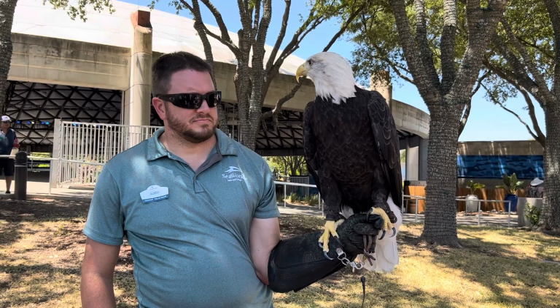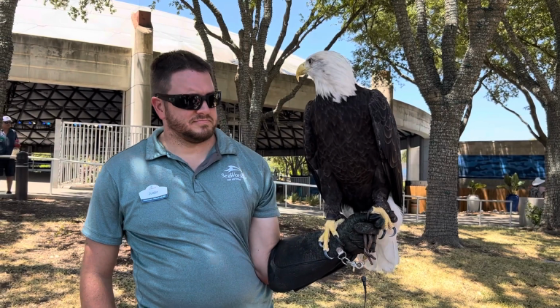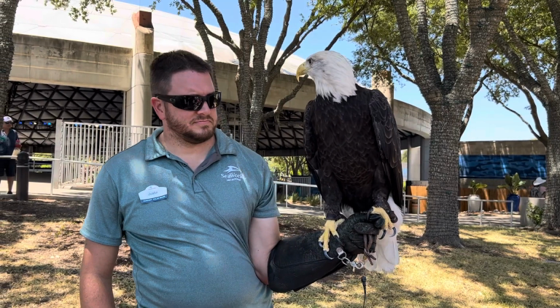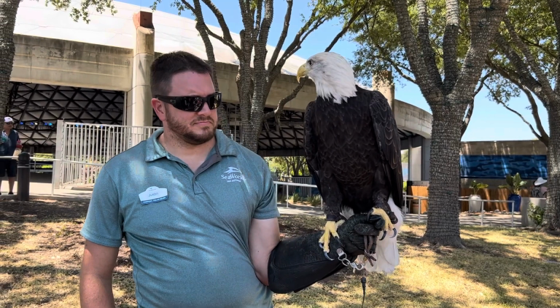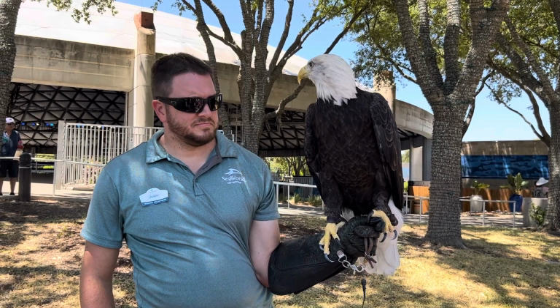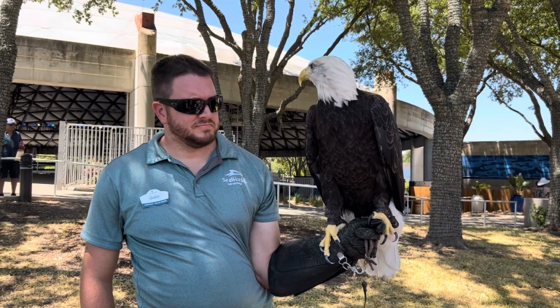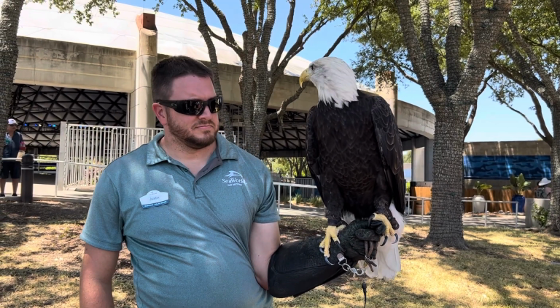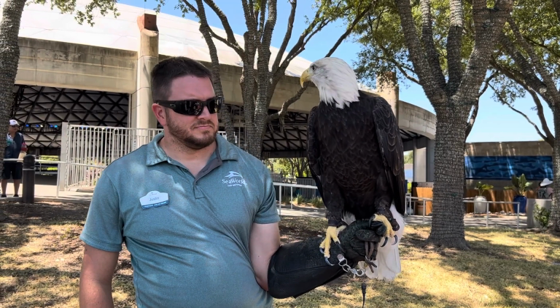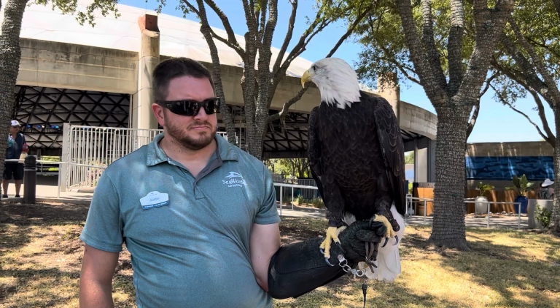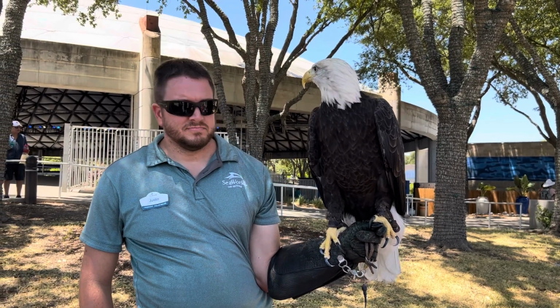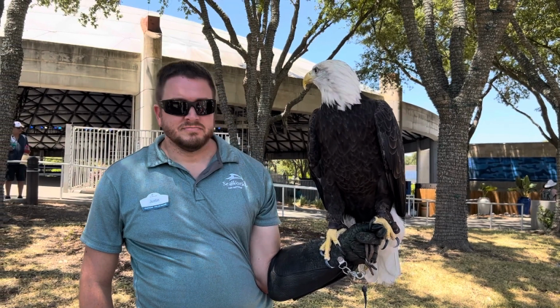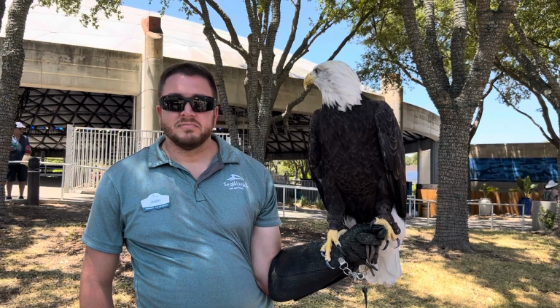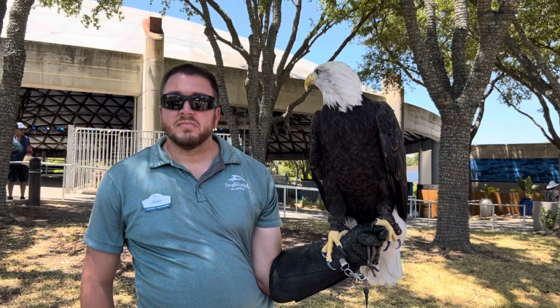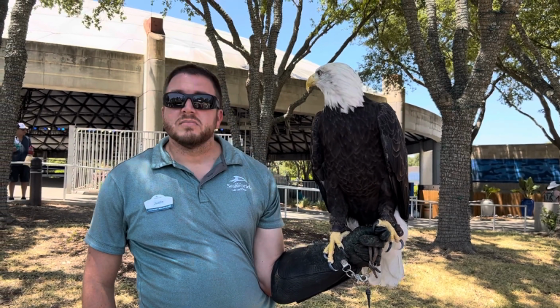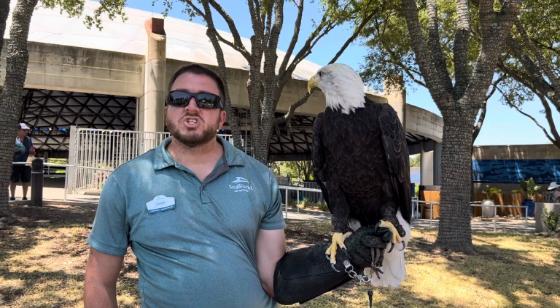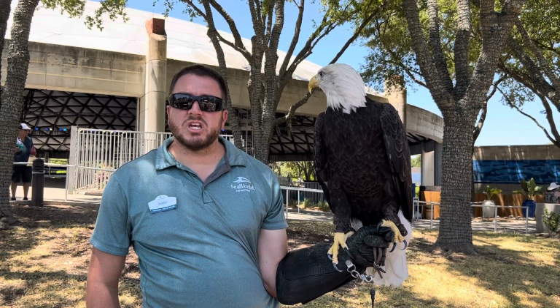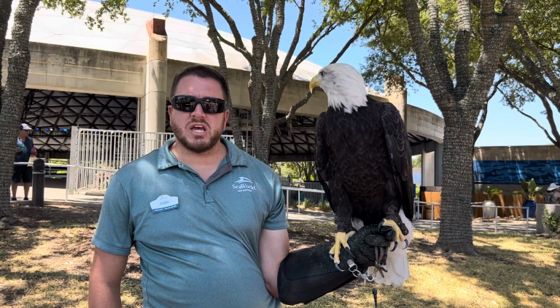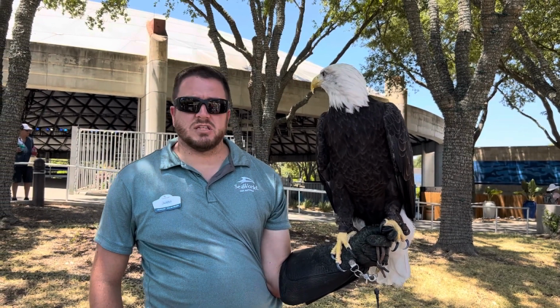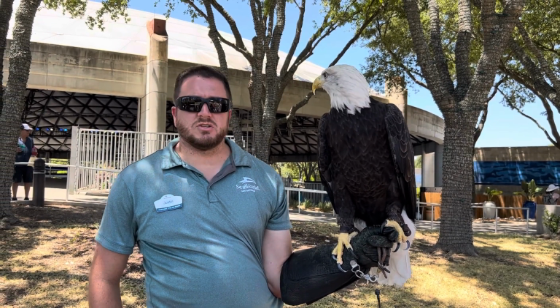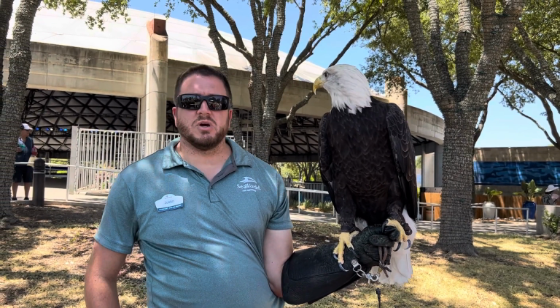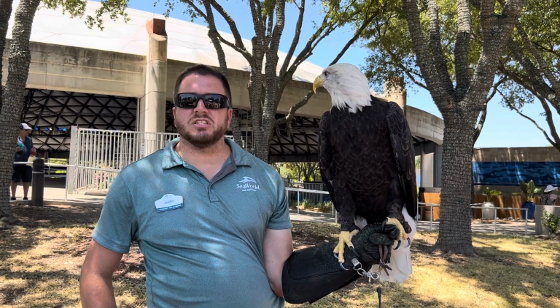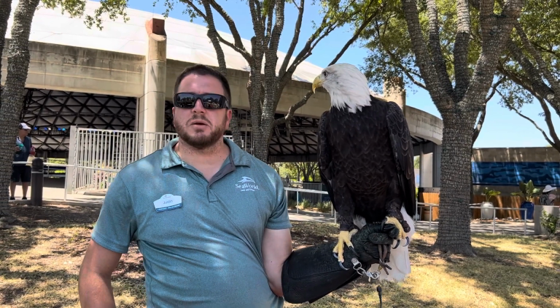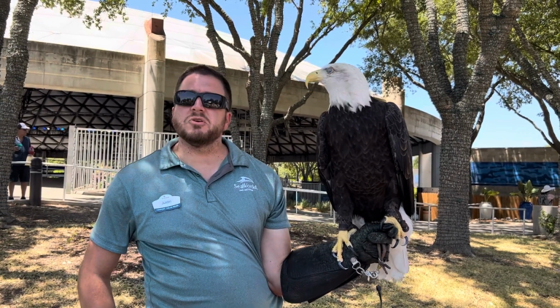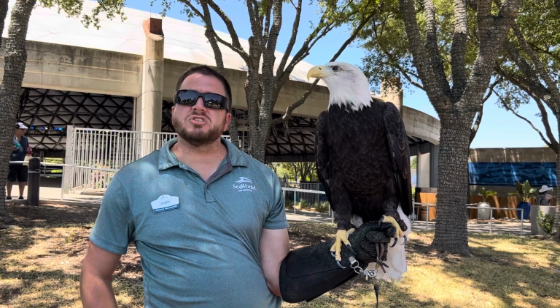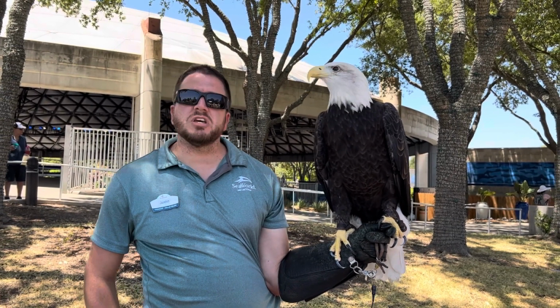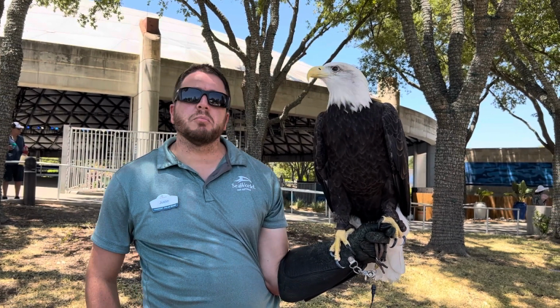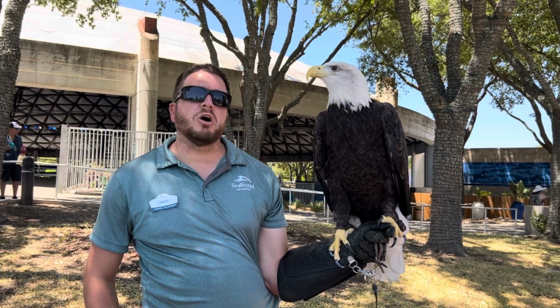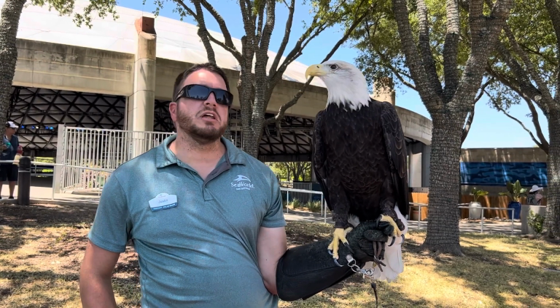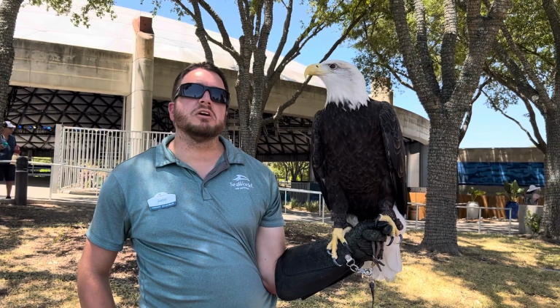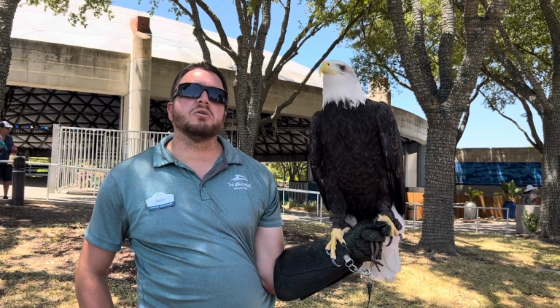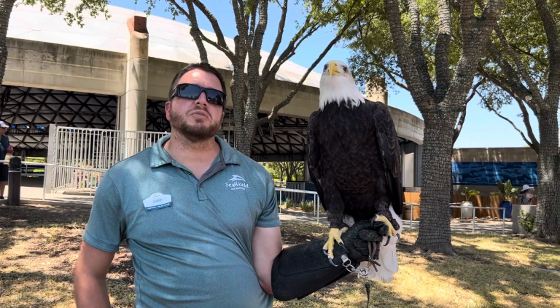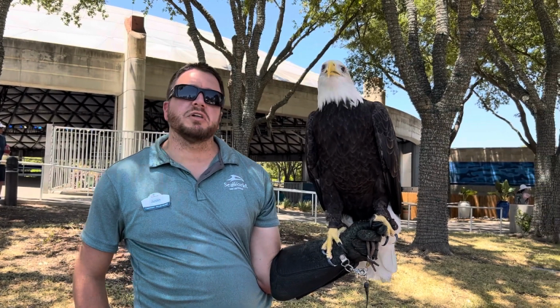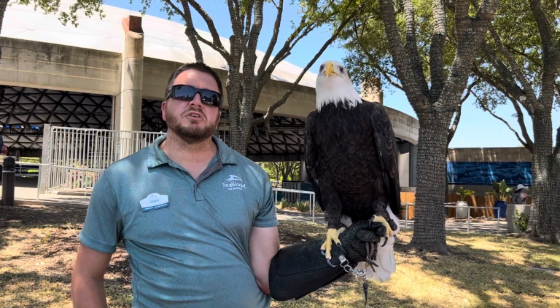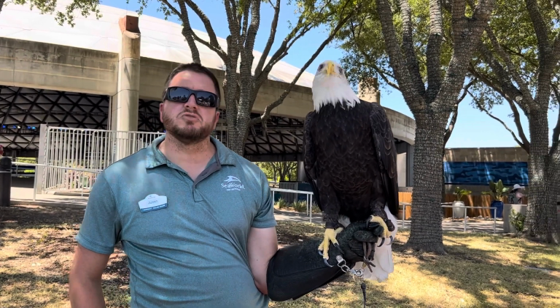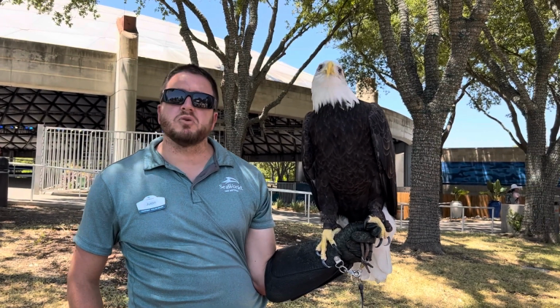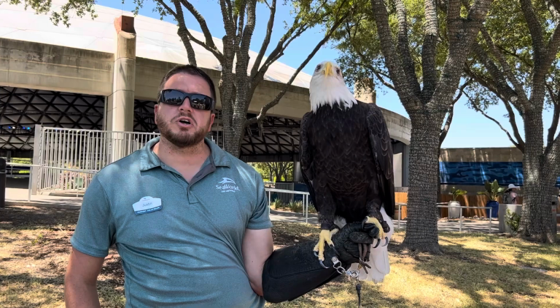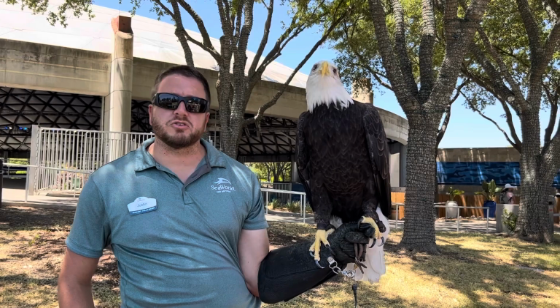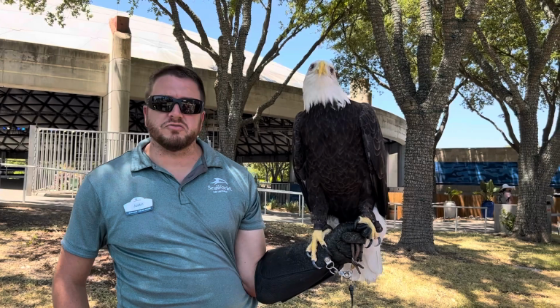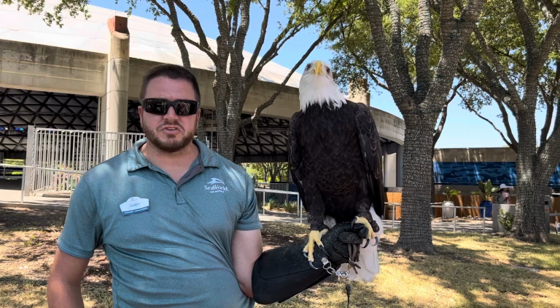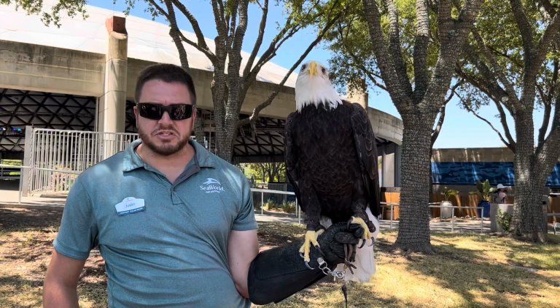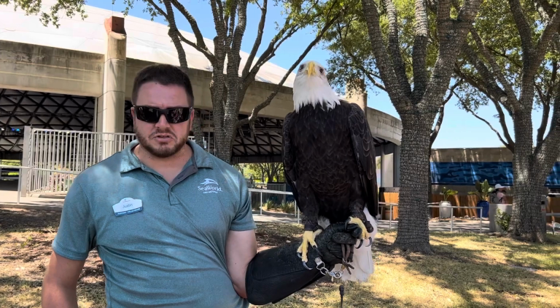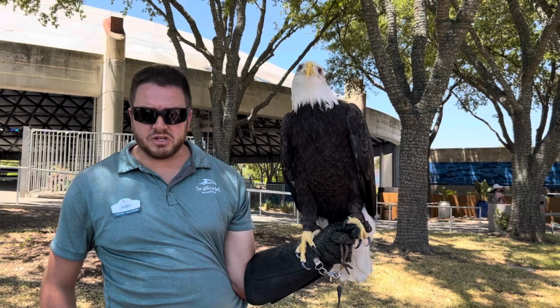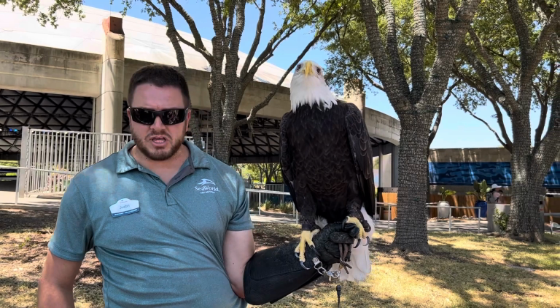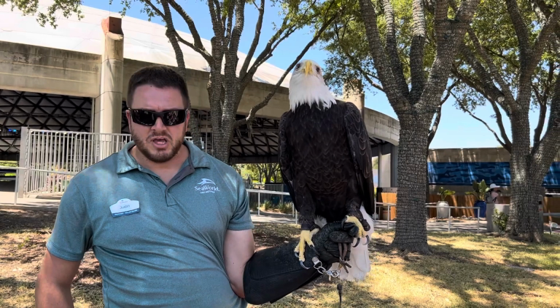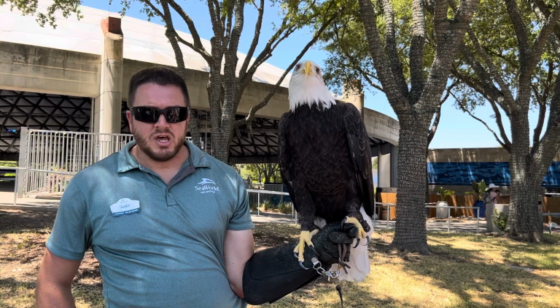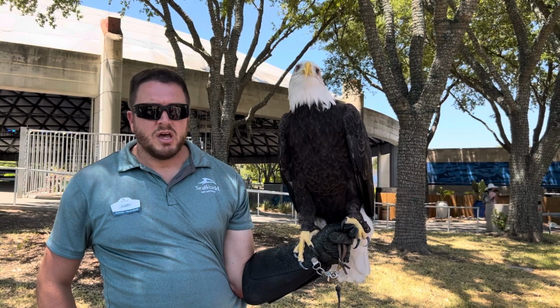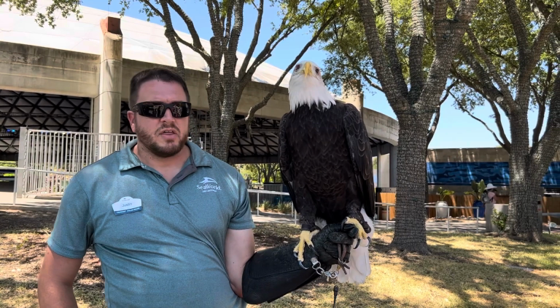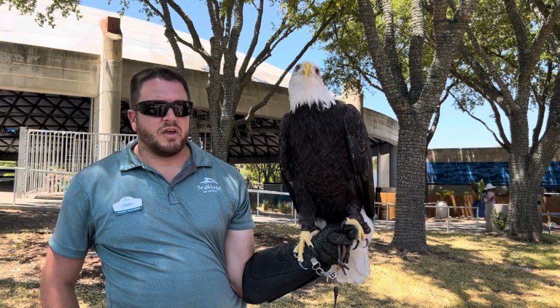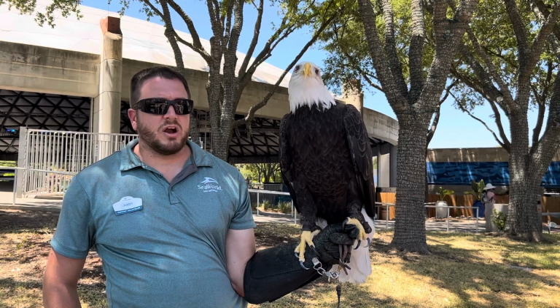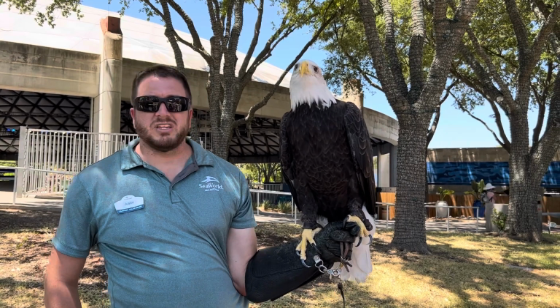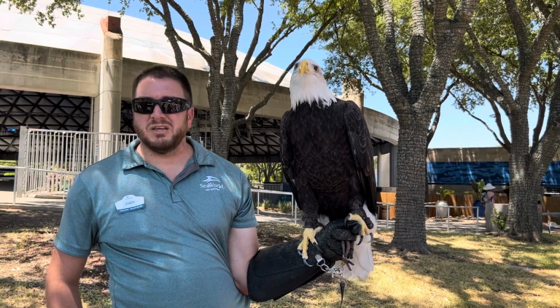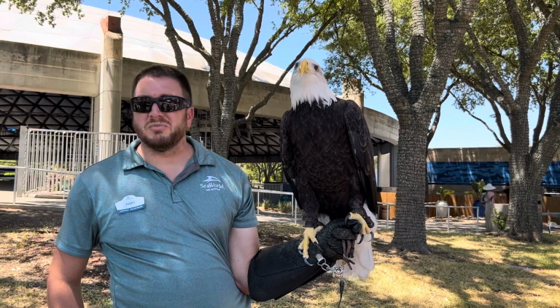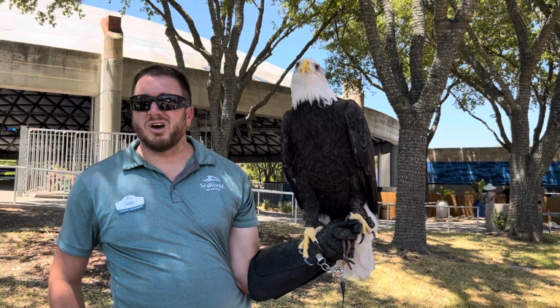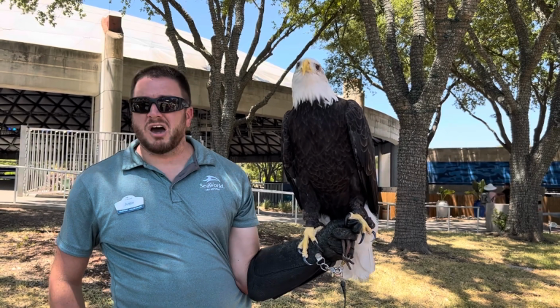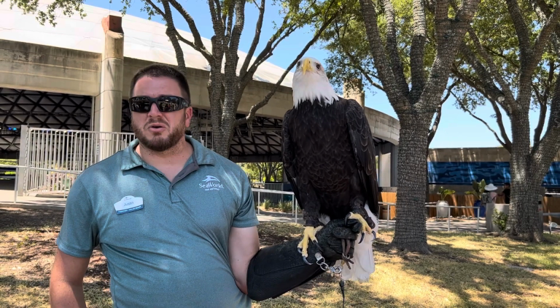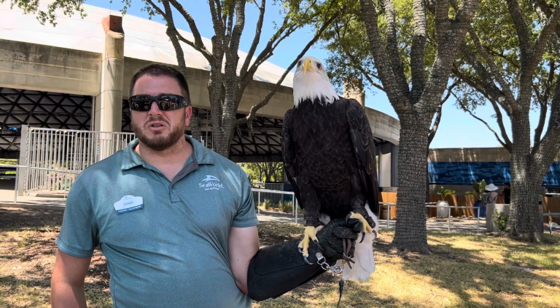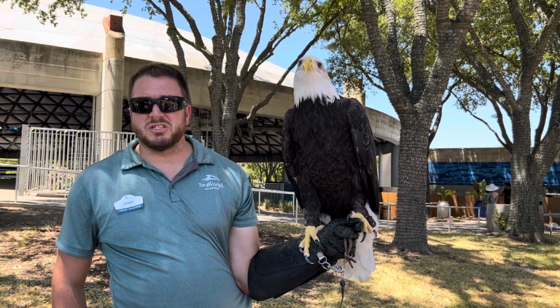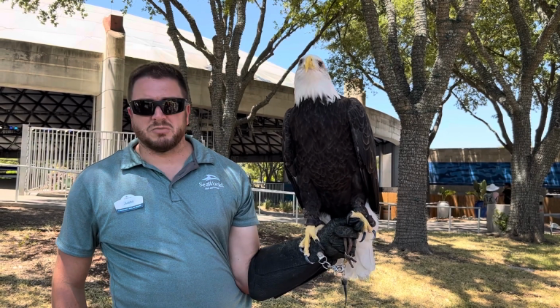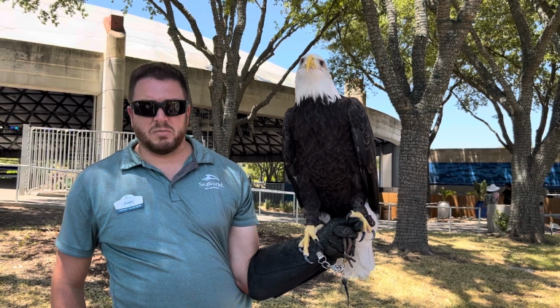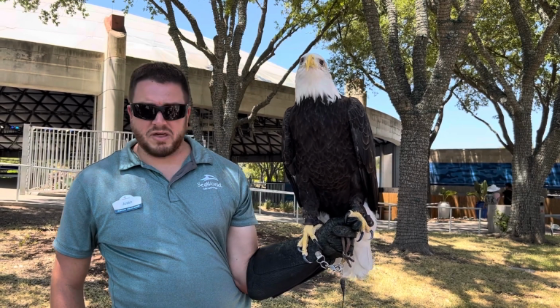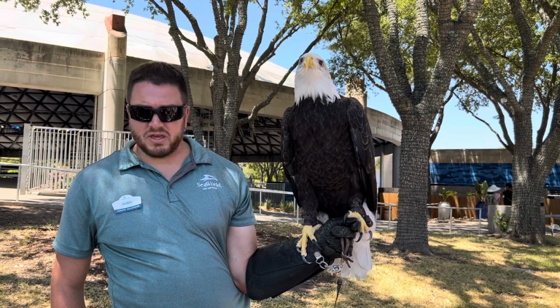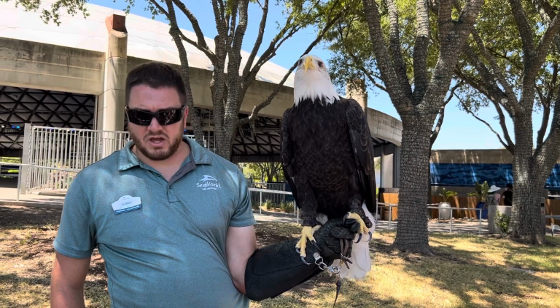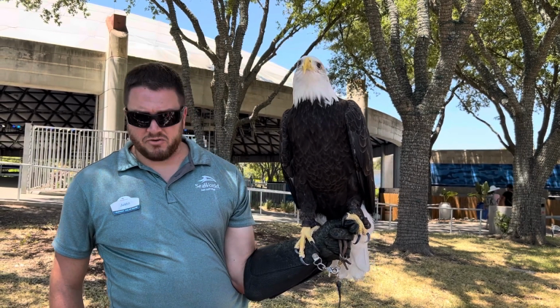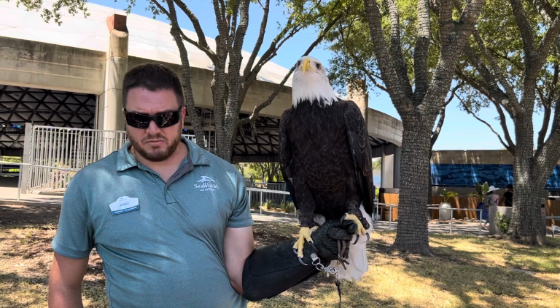Is she a rescue eagle? She is. Anytime you see a bald eagle within a zoological facility, they are deemed non-releasable by the government.